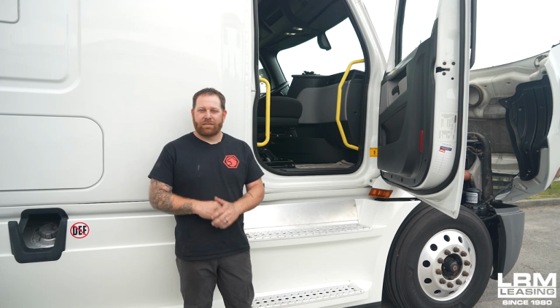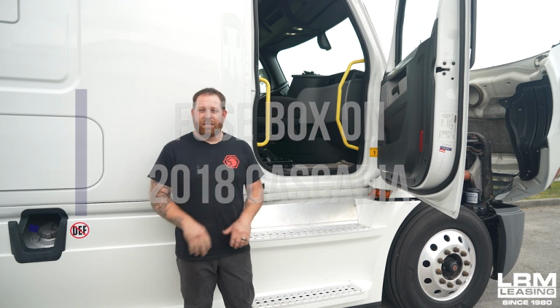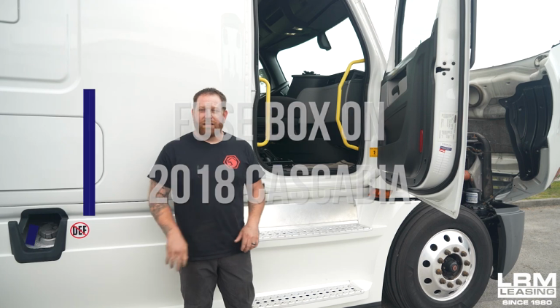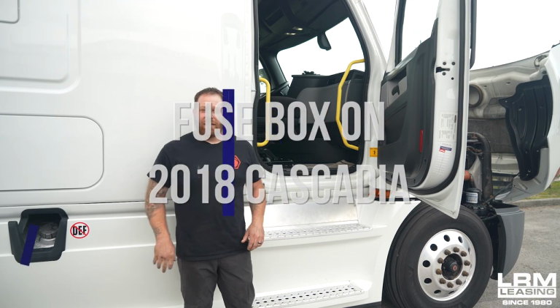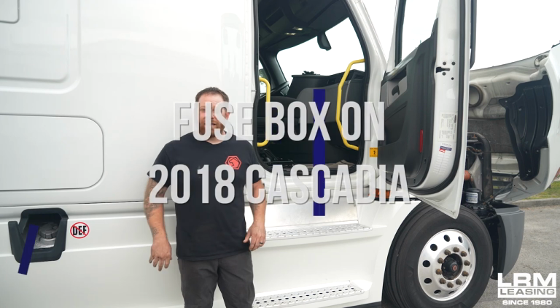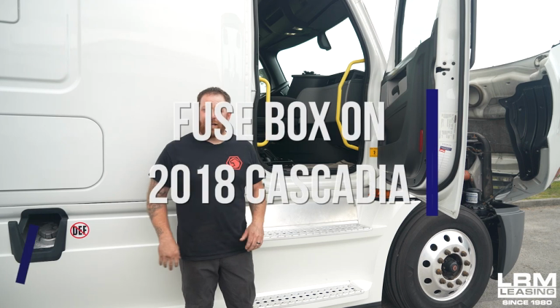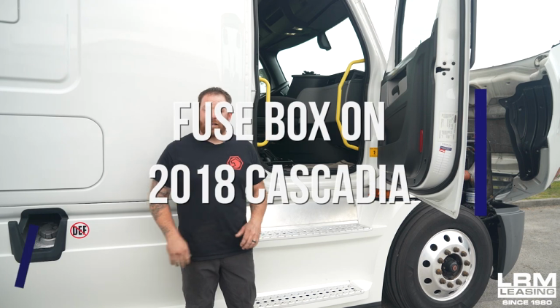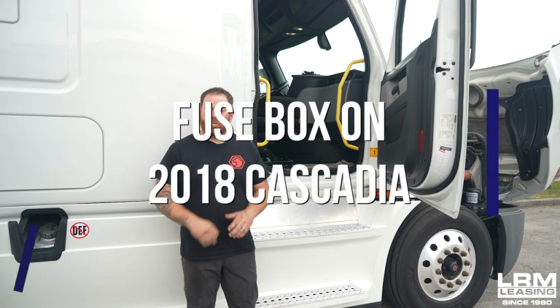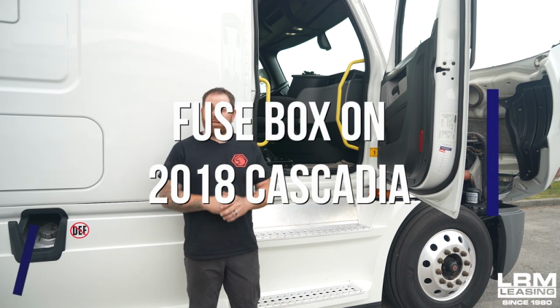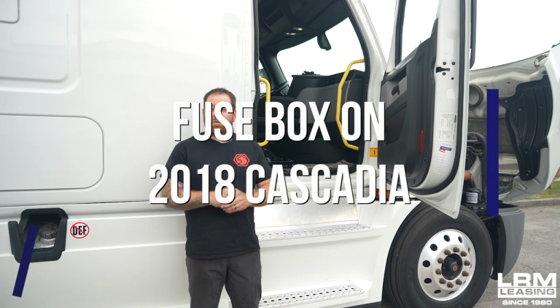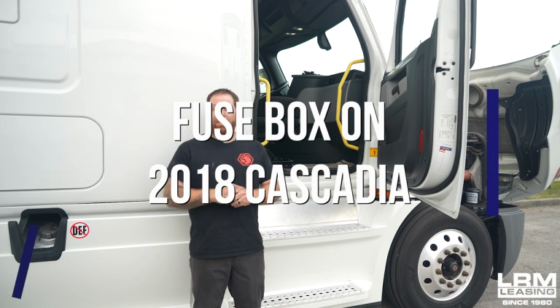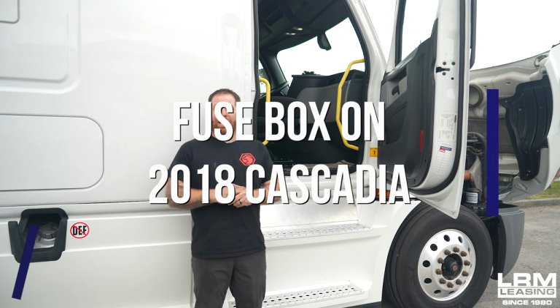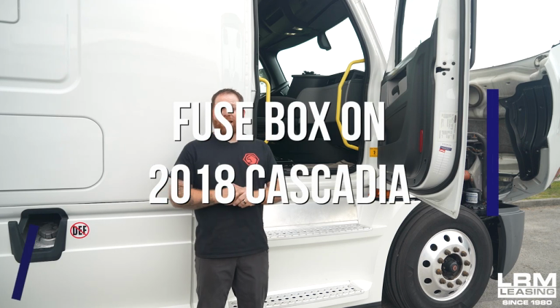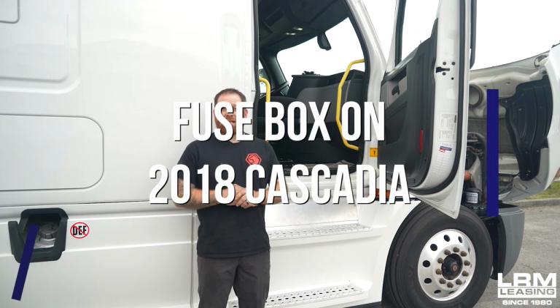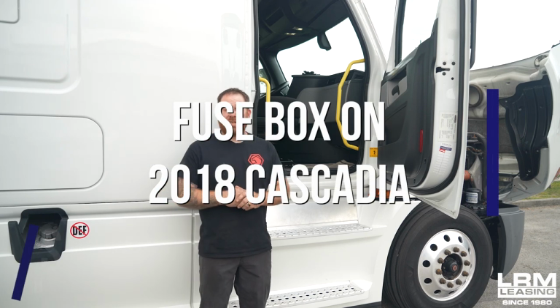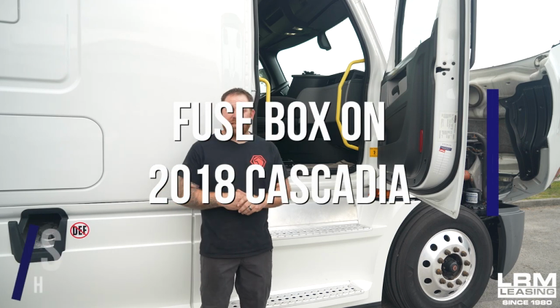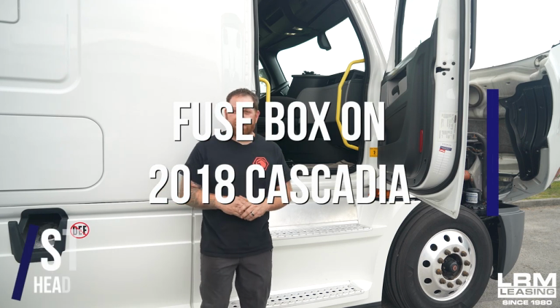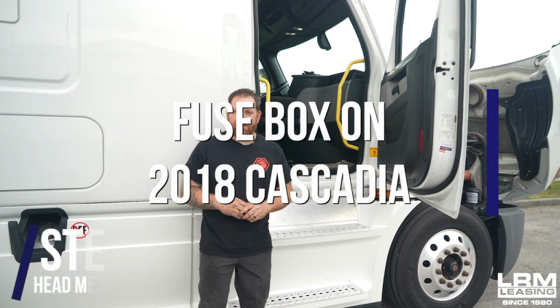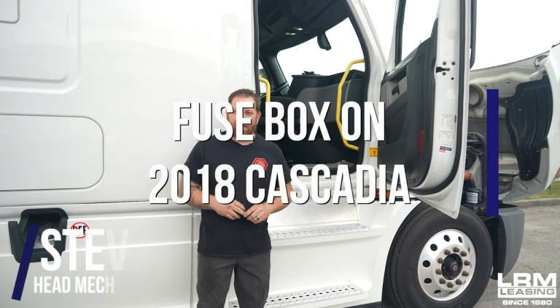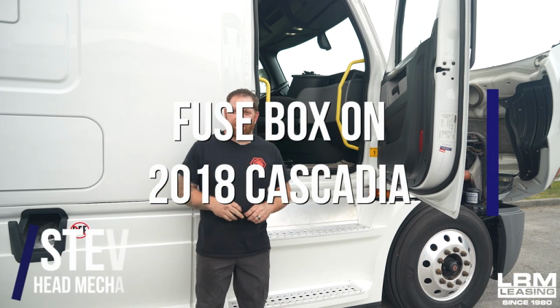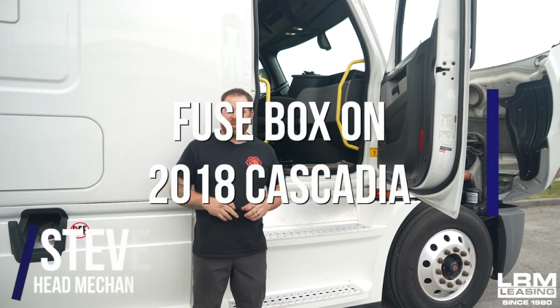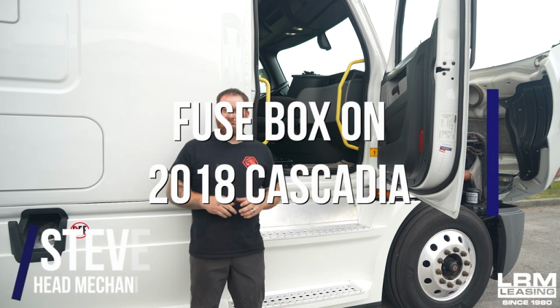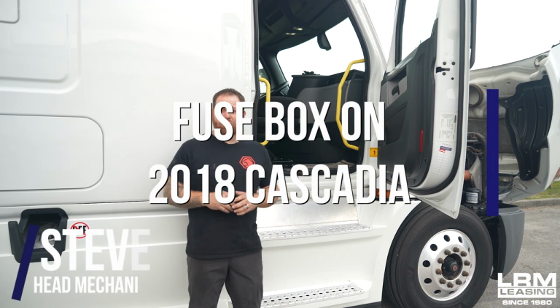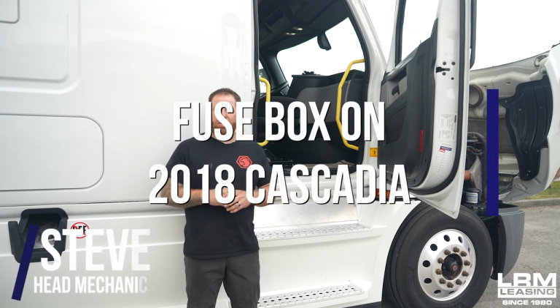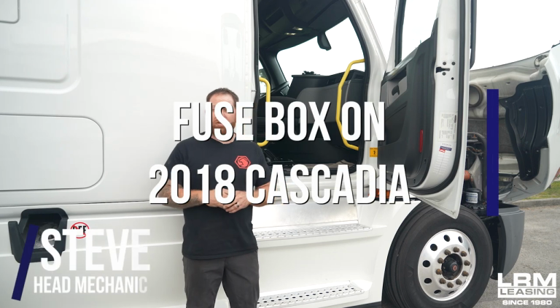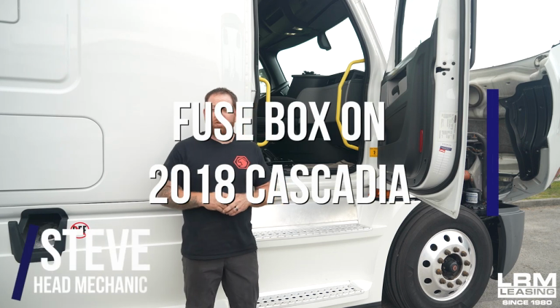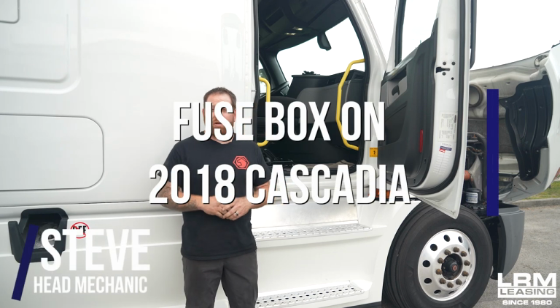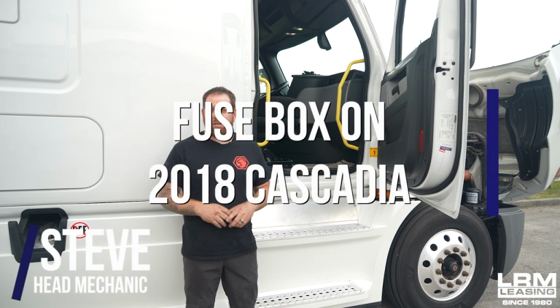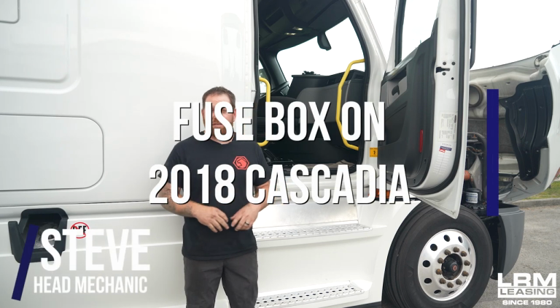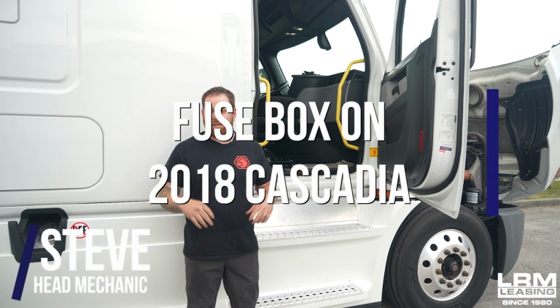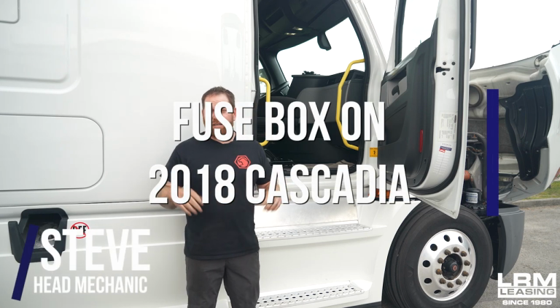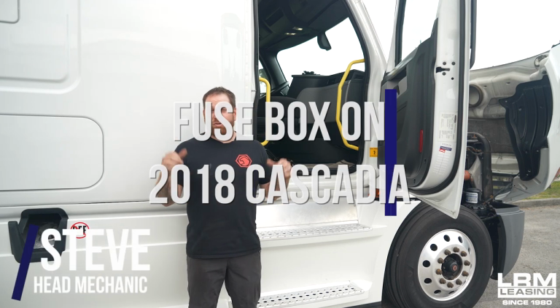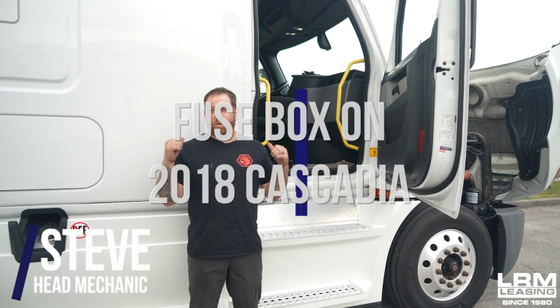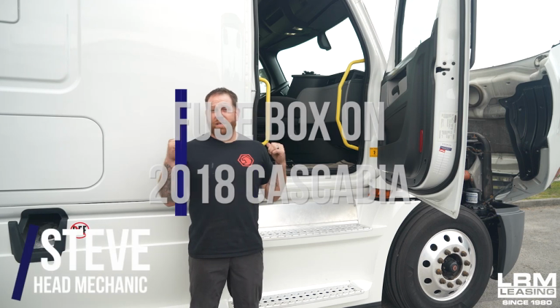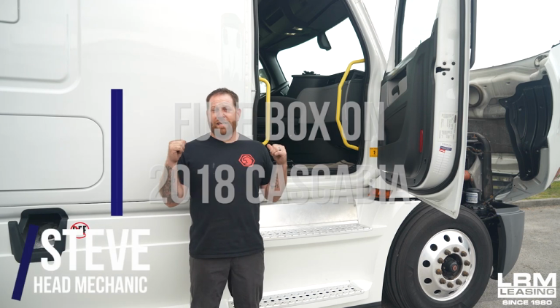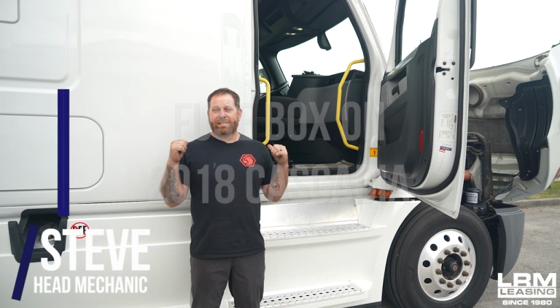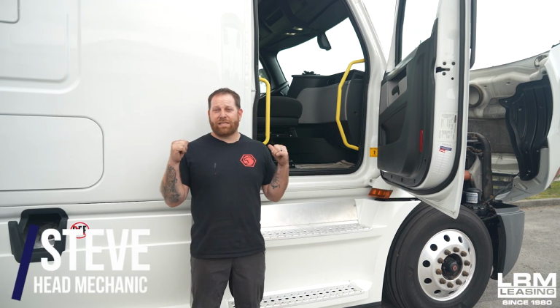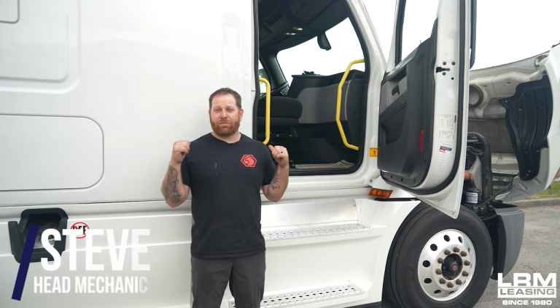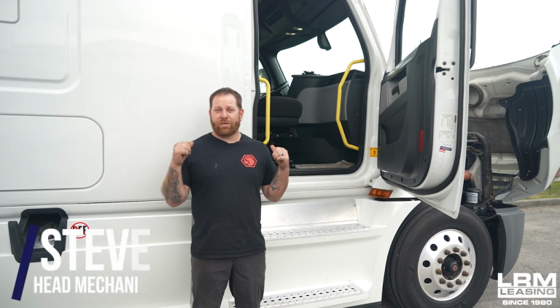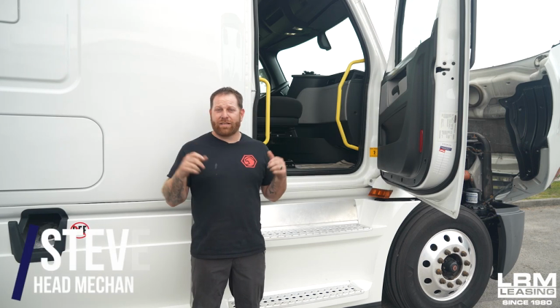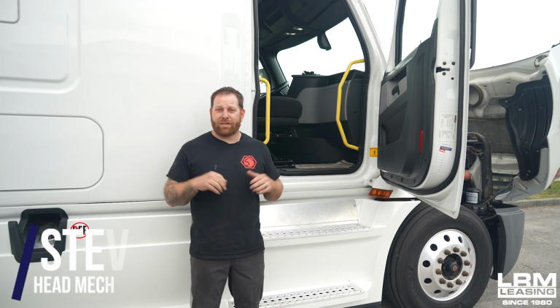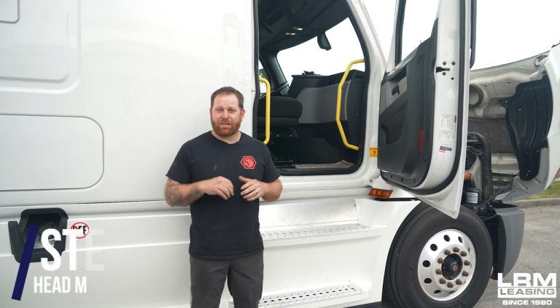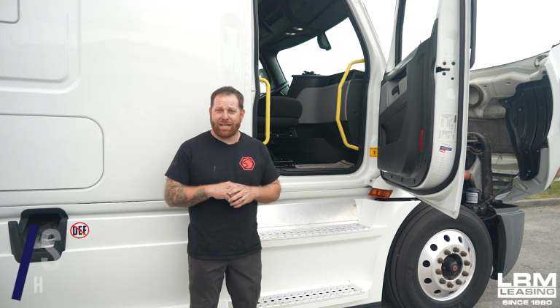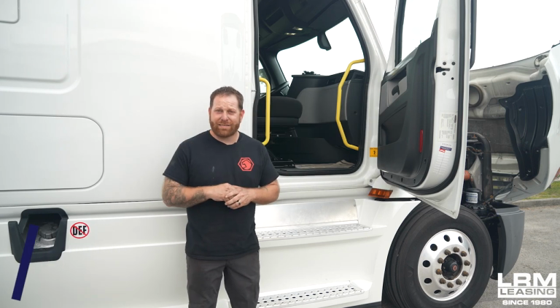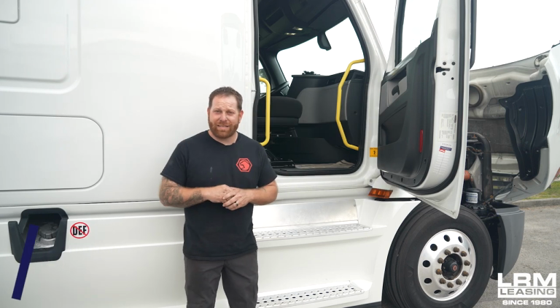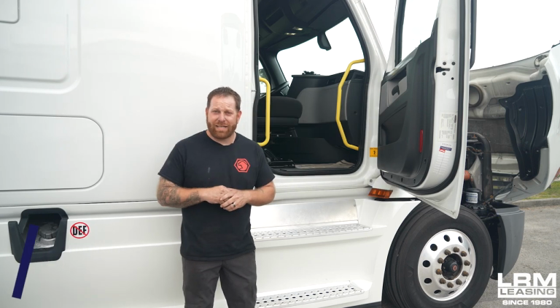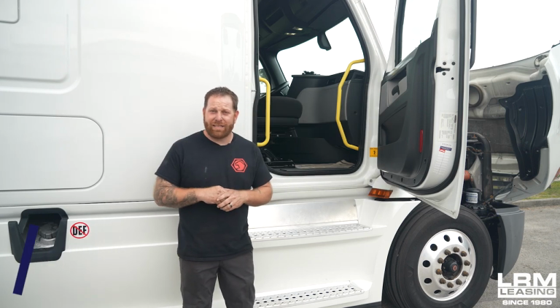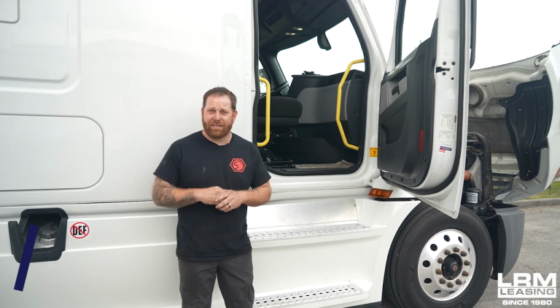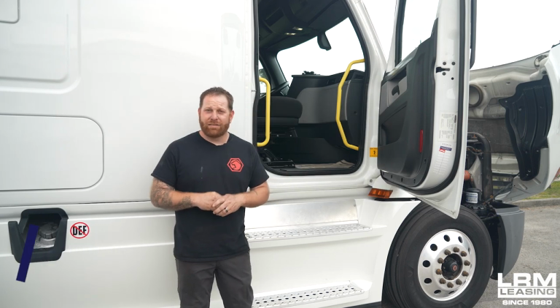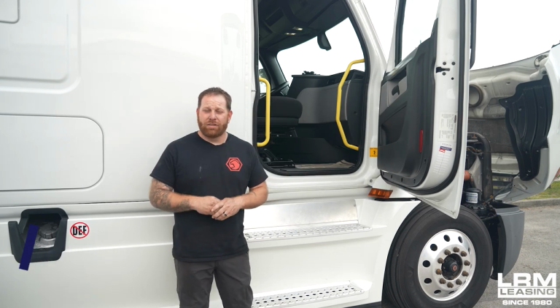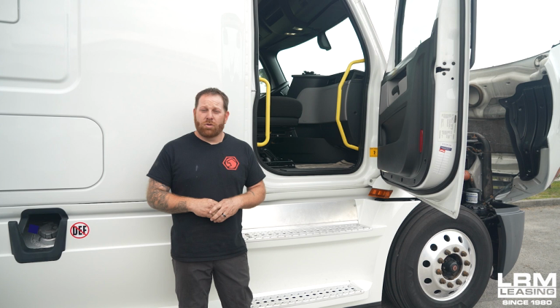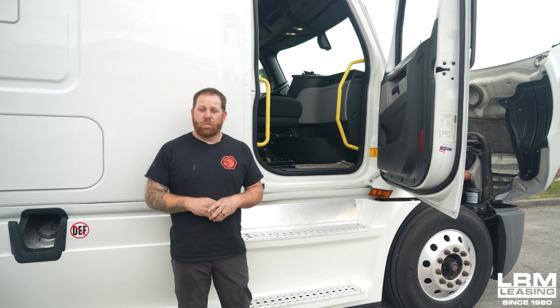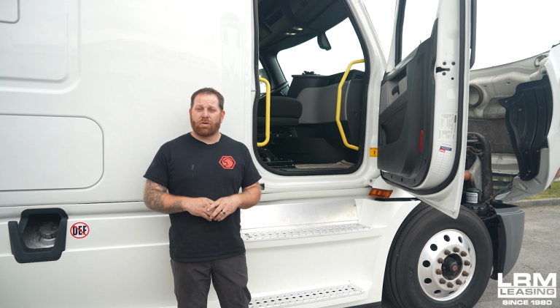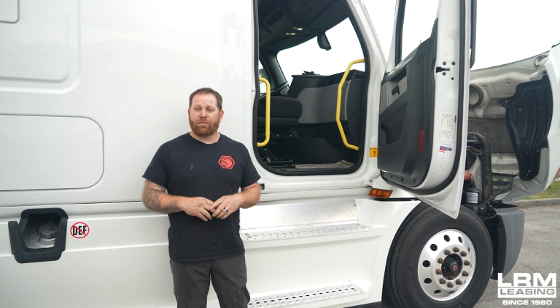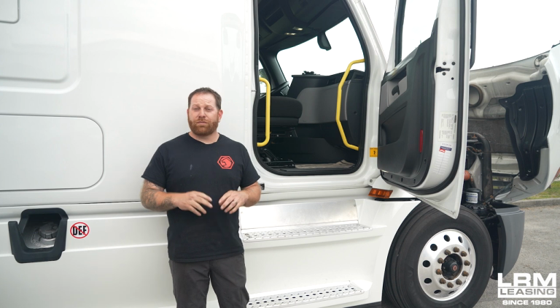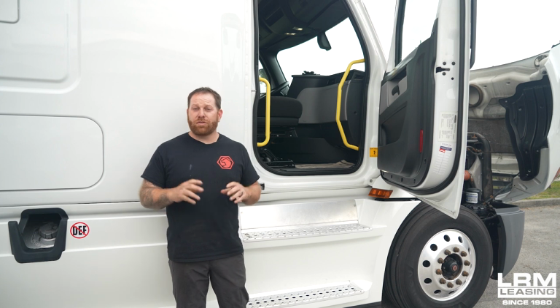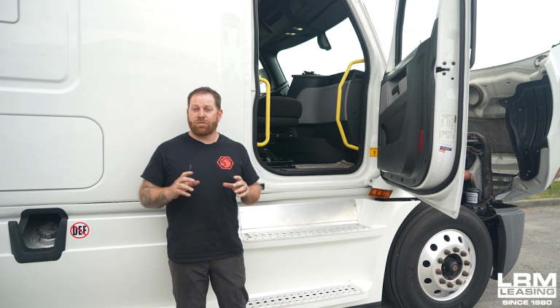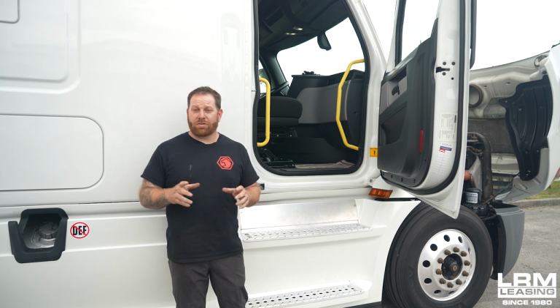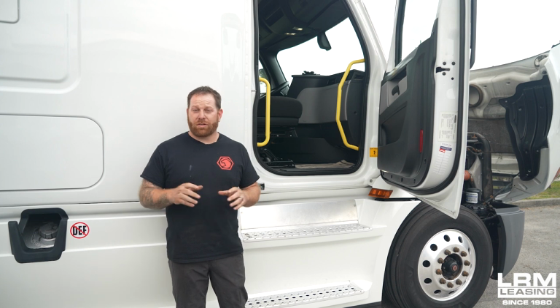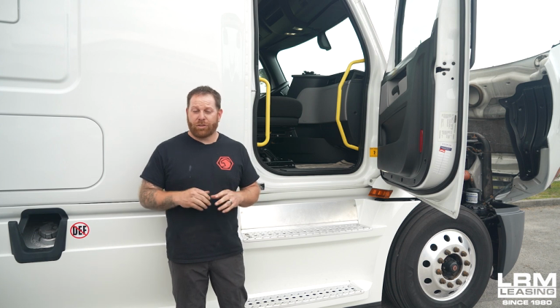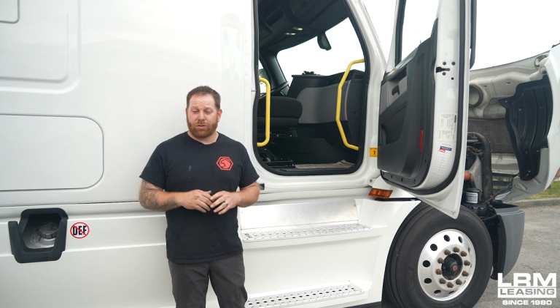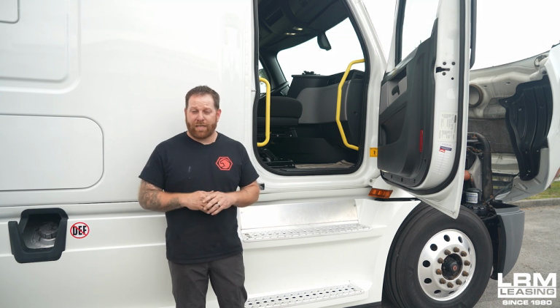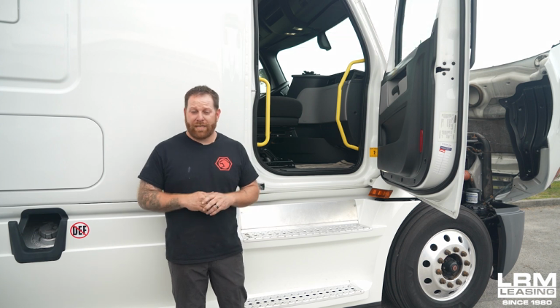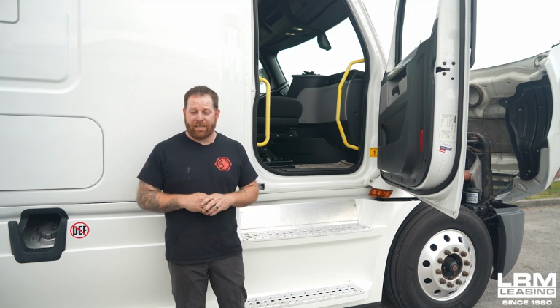Hey guys, welcome back. Here today I'm going to show you on this 2018 Freightliner Cascadia where the fuses are located.